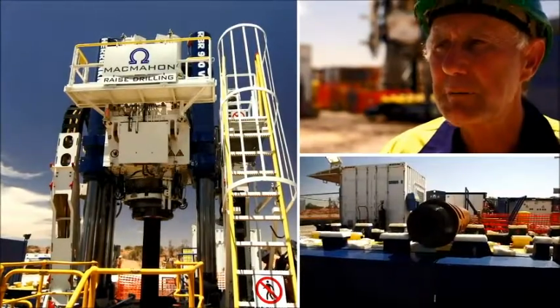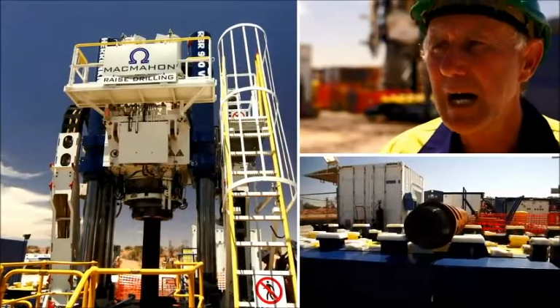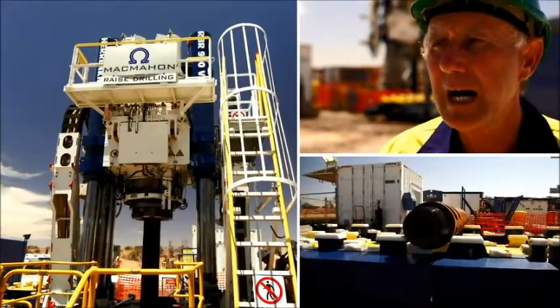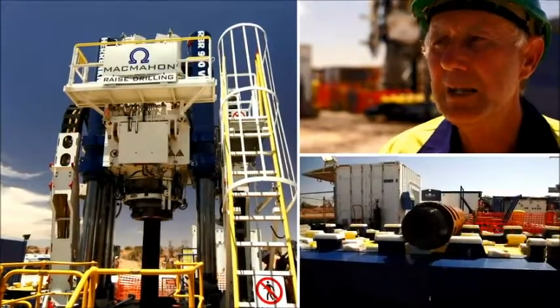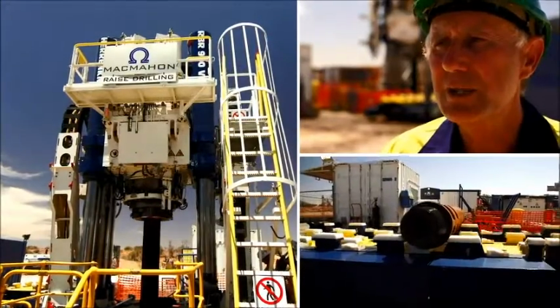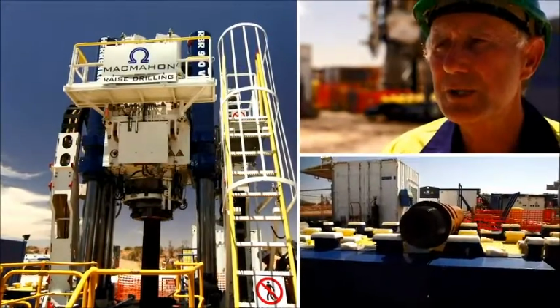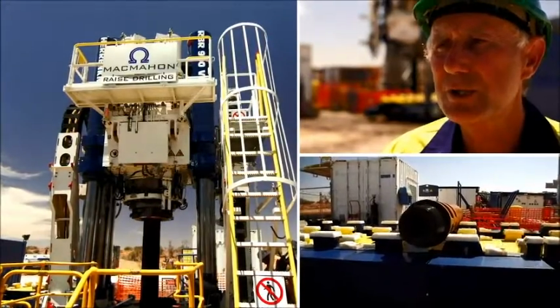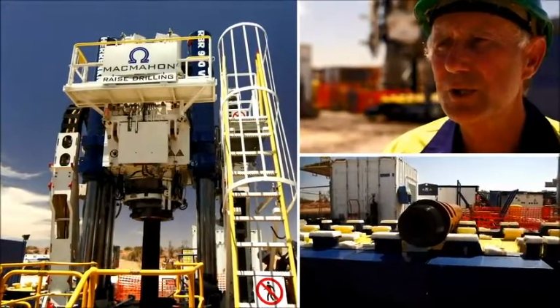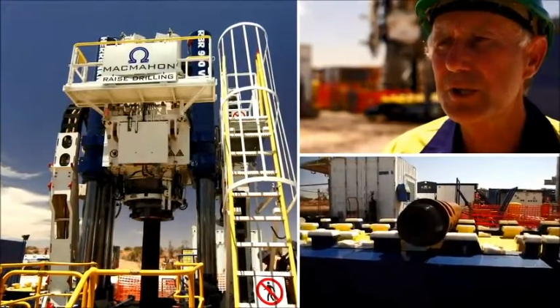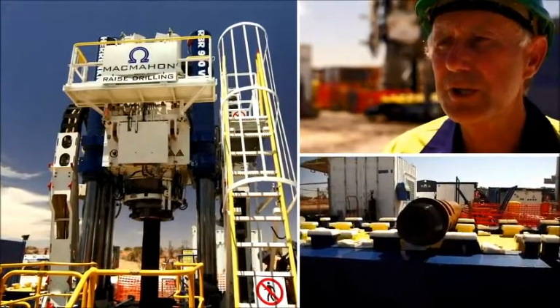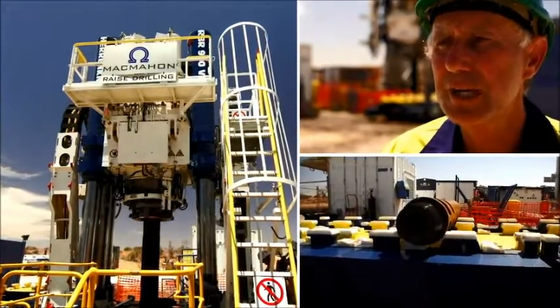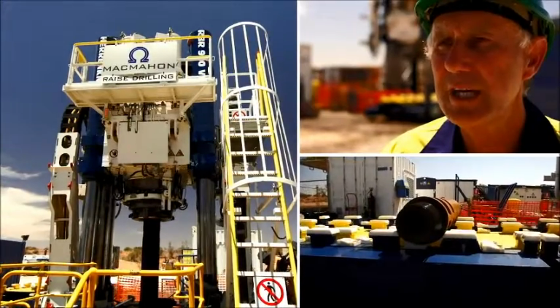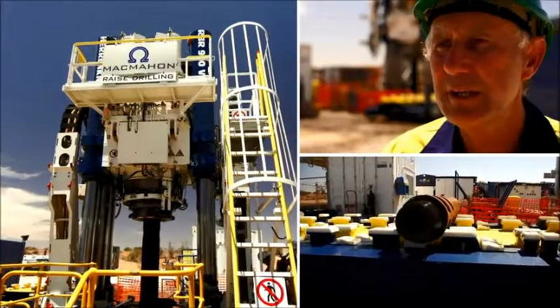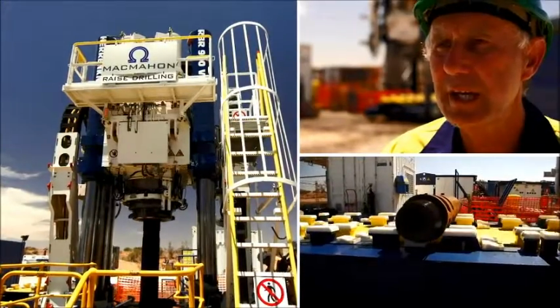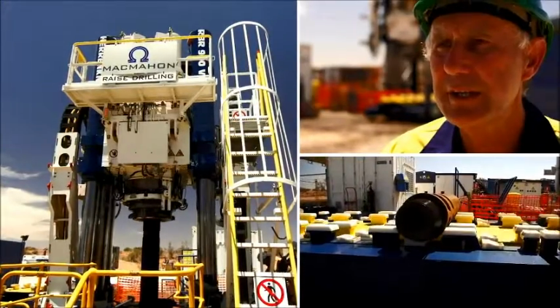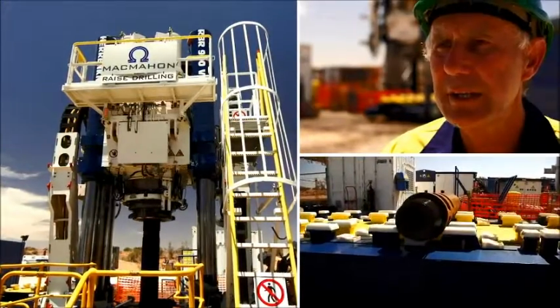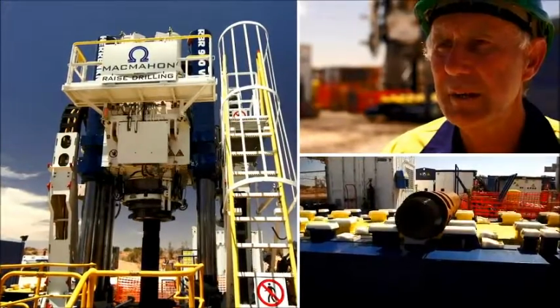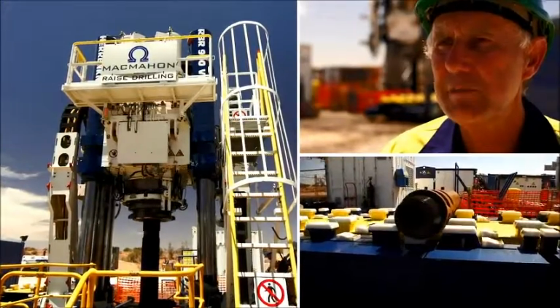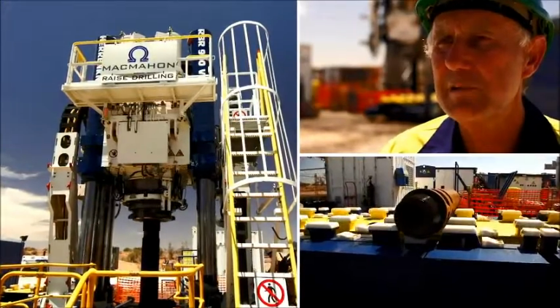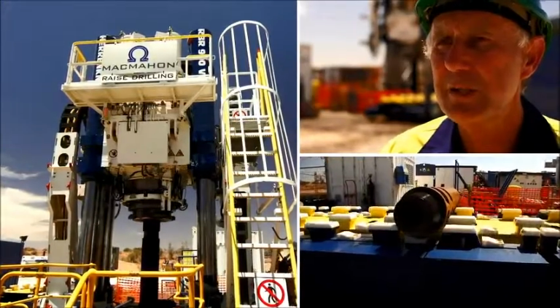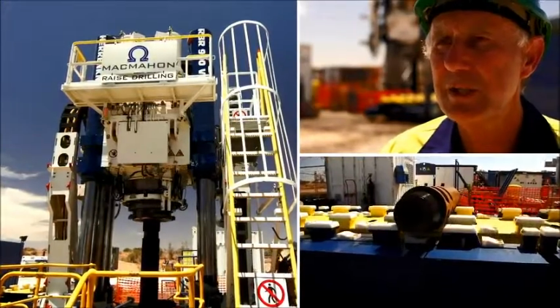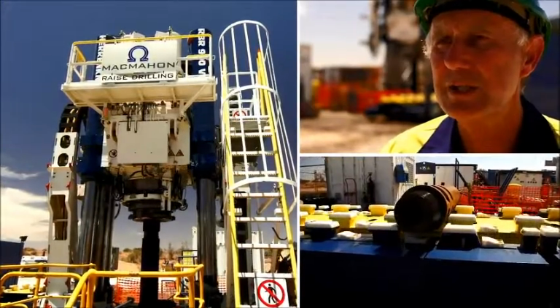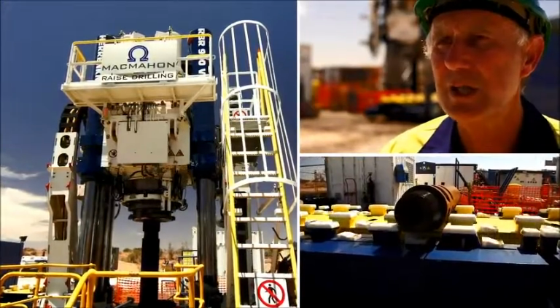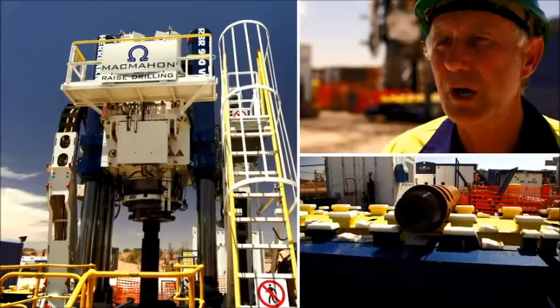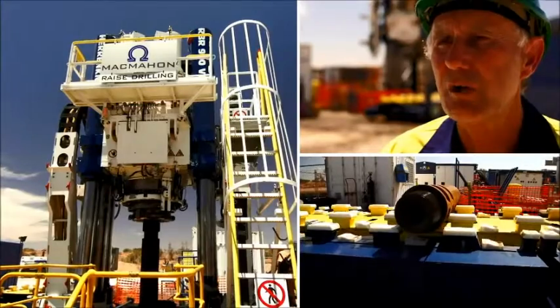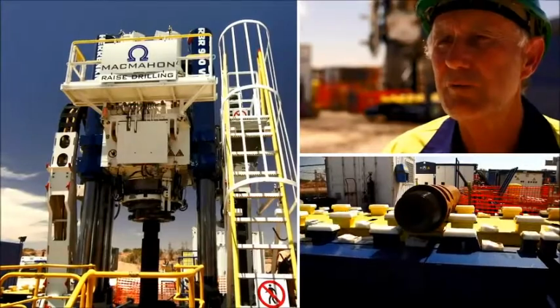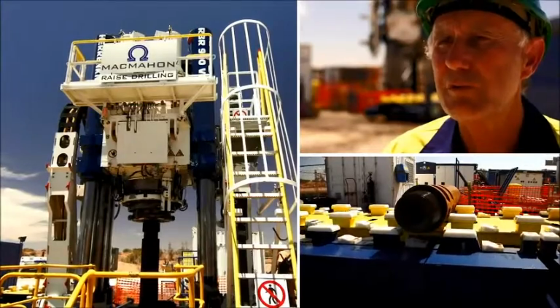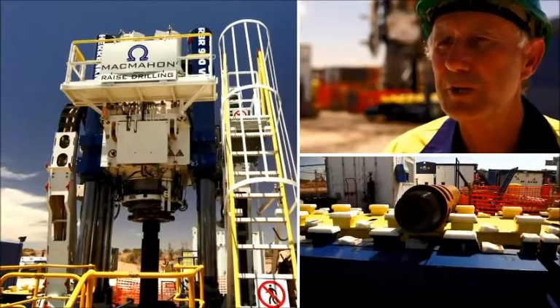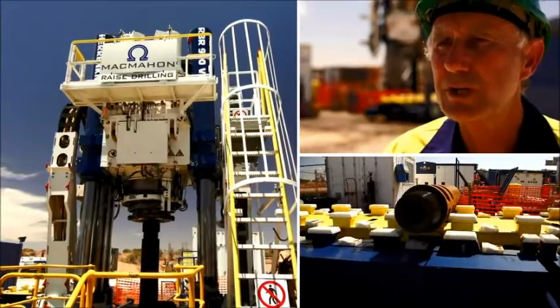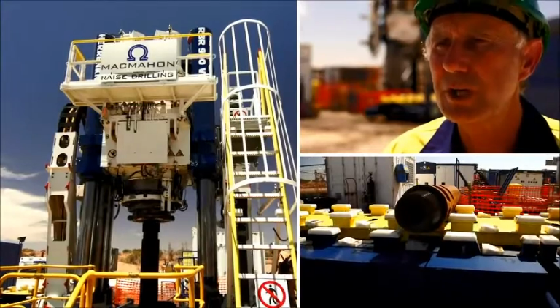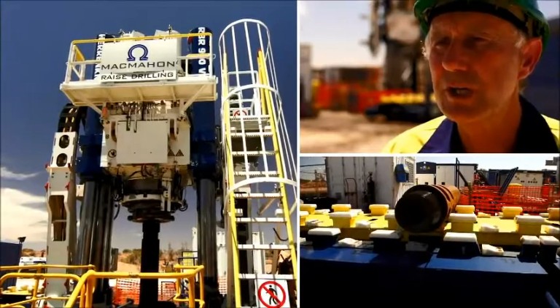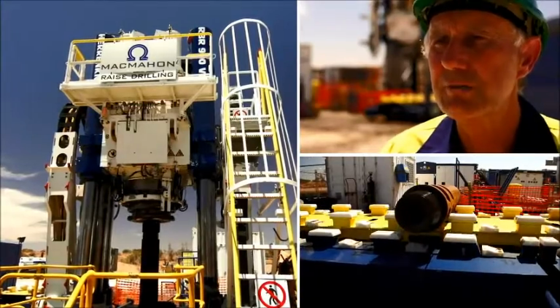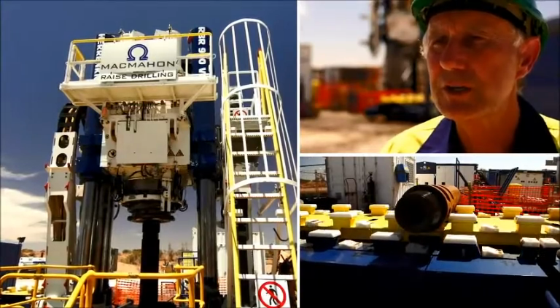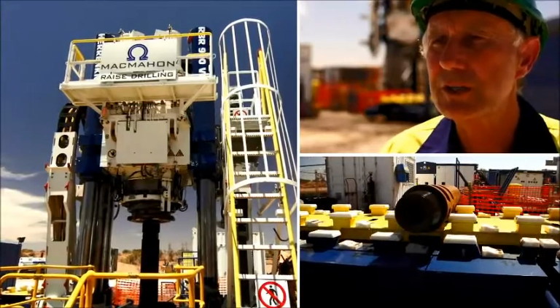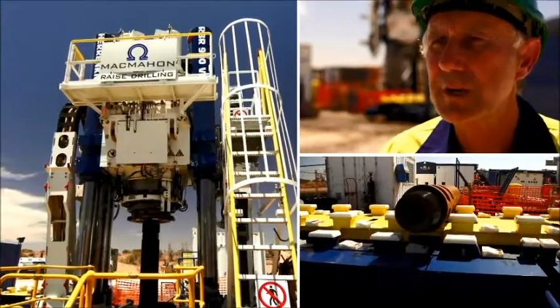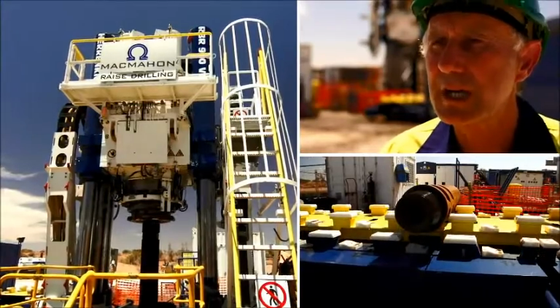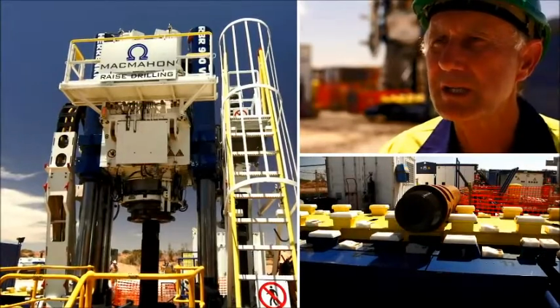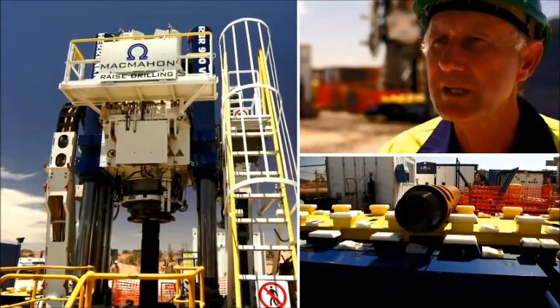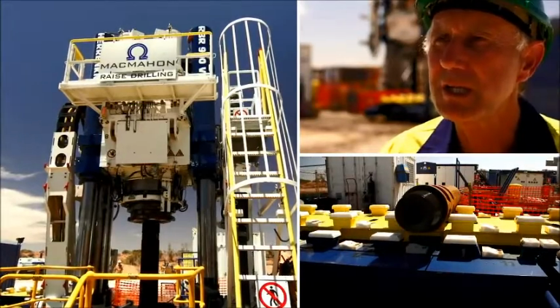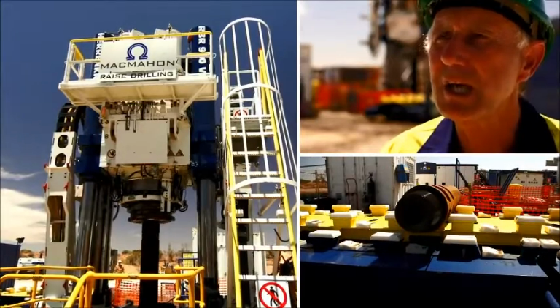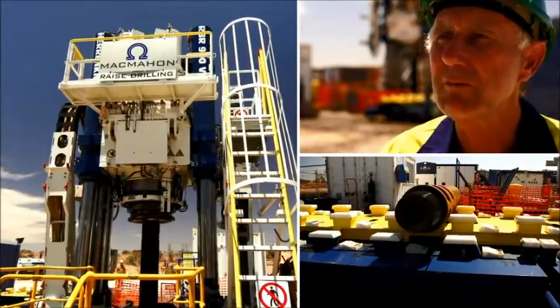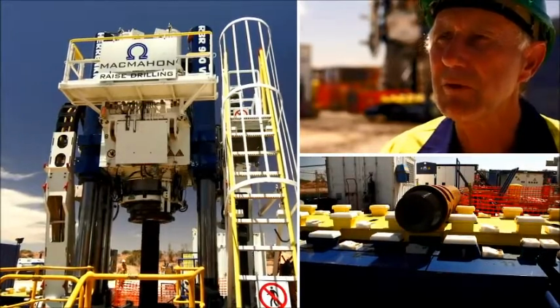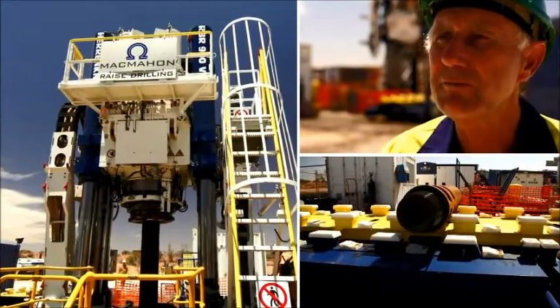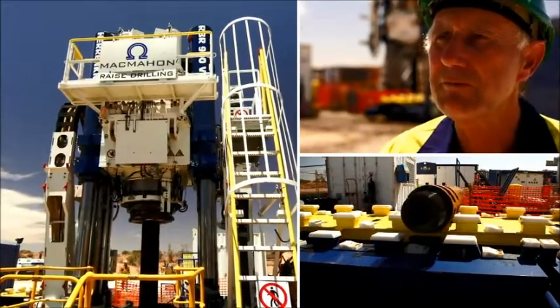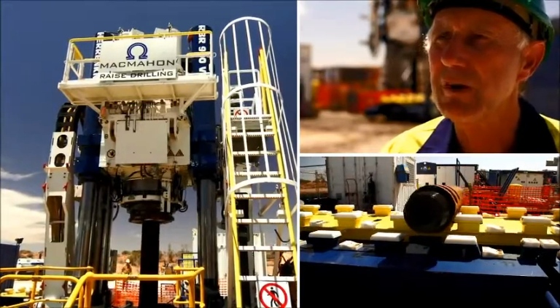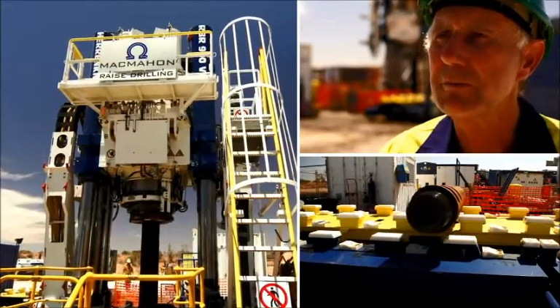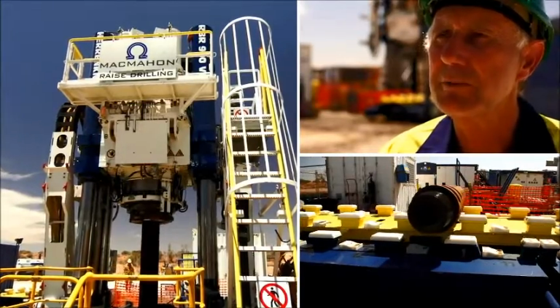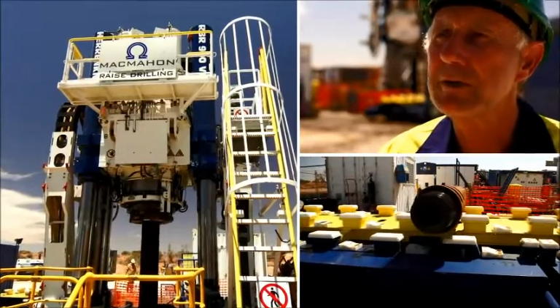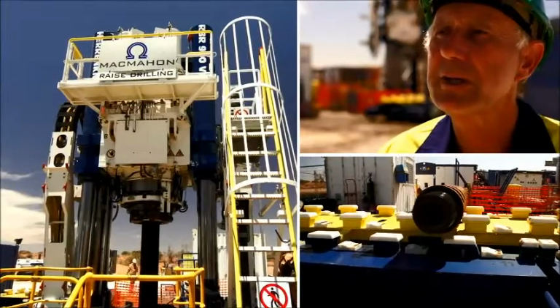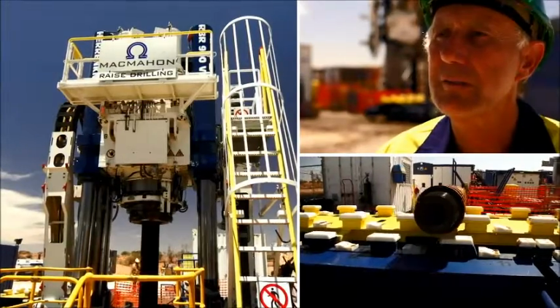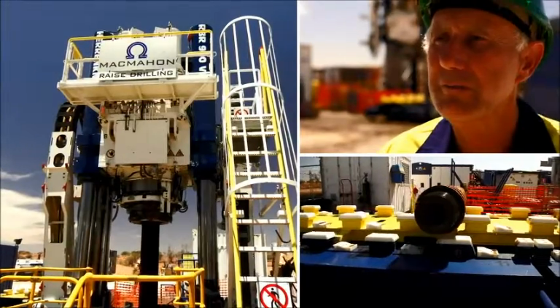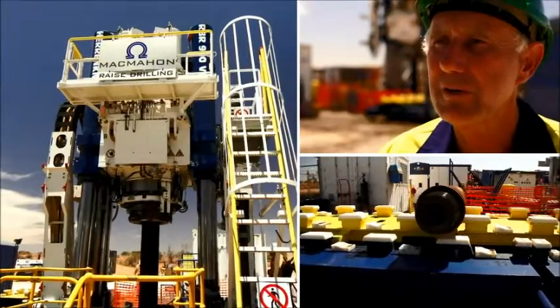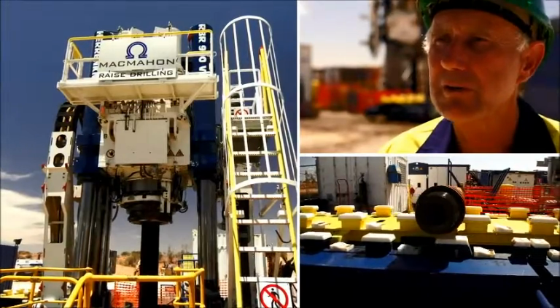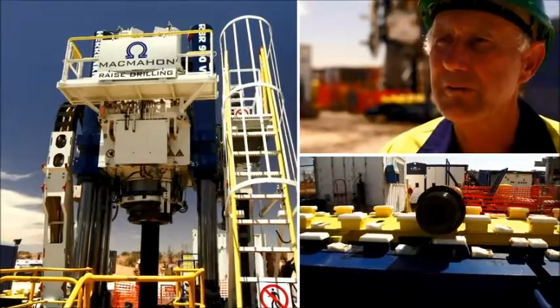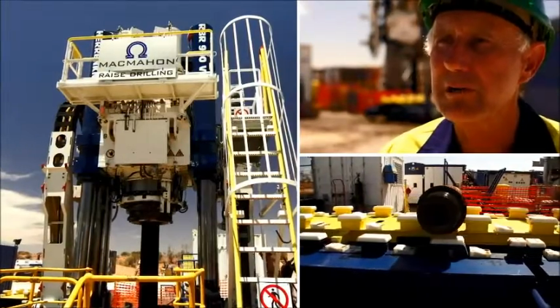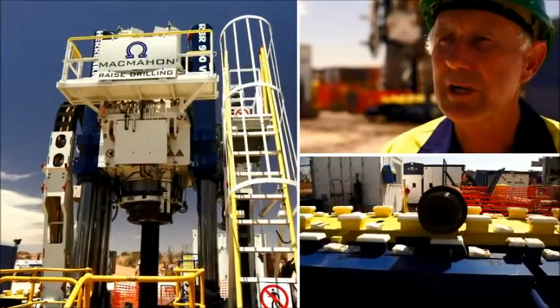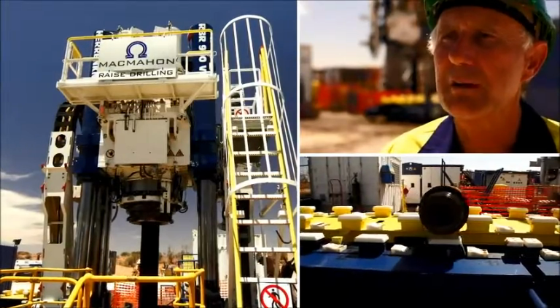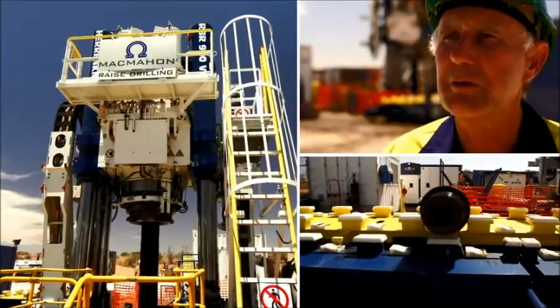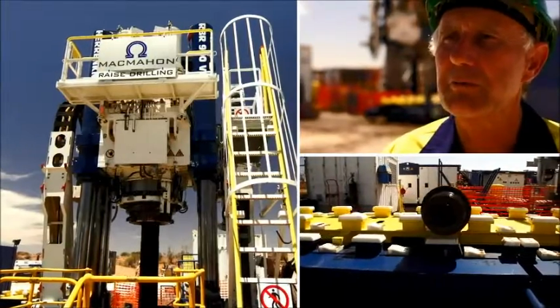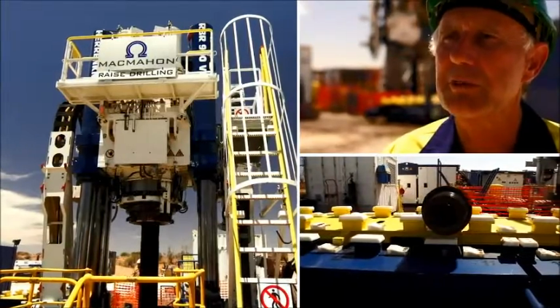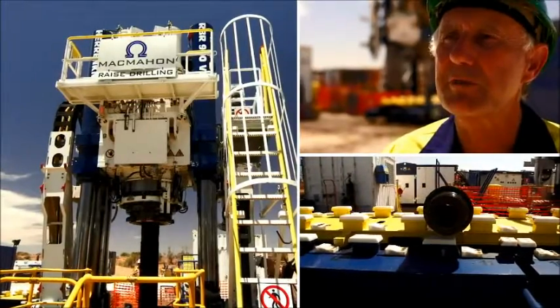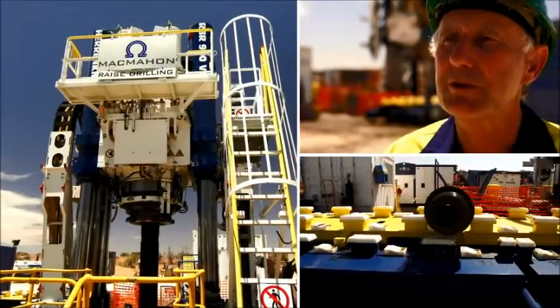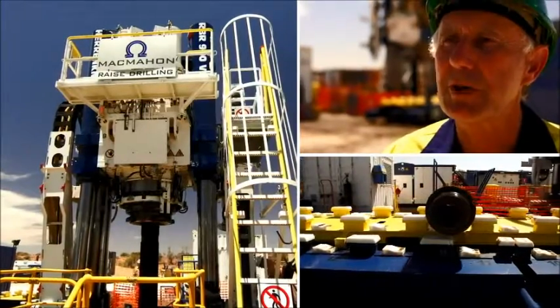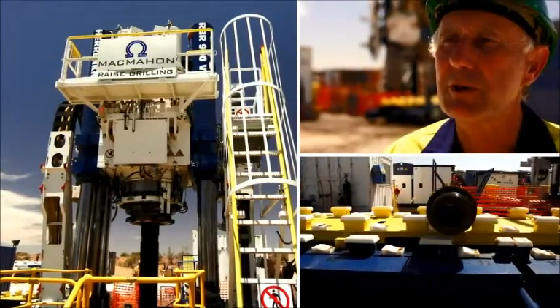McMahon saw the need a number of years ago for a machine of this capacity, and we've developed it, and we're very, very happy with the result.